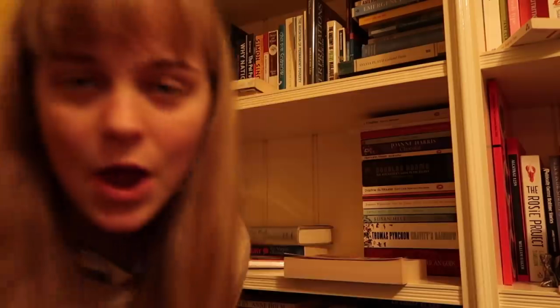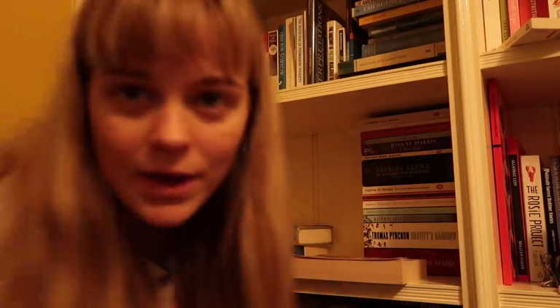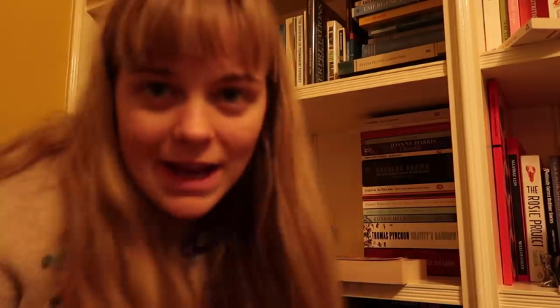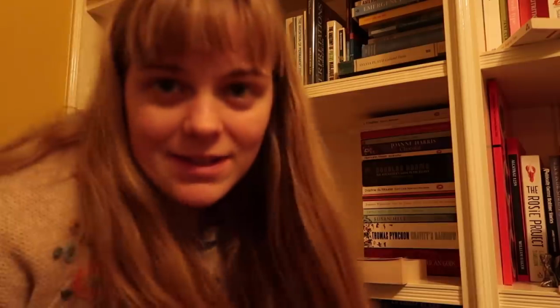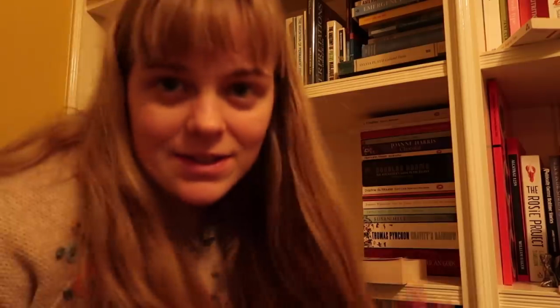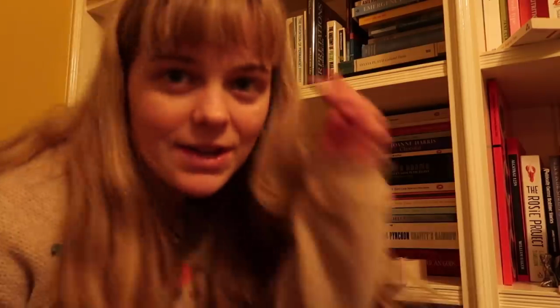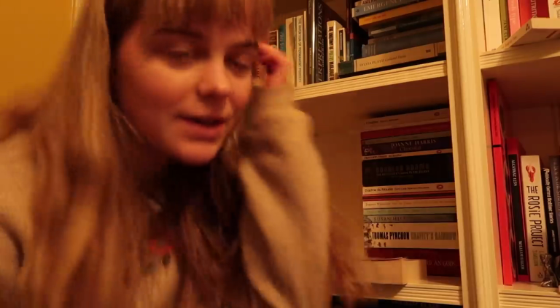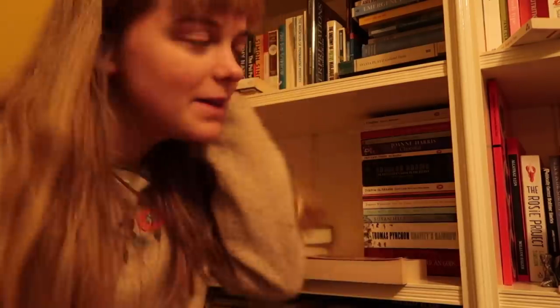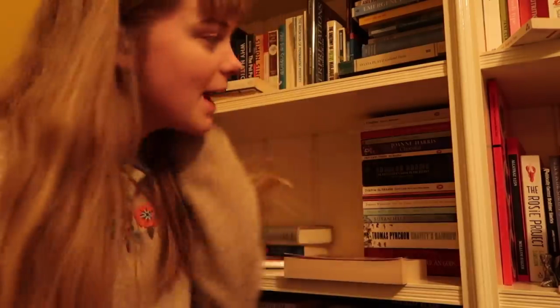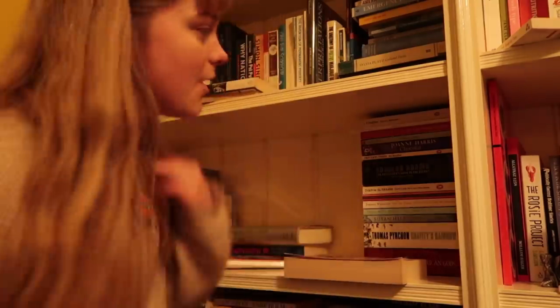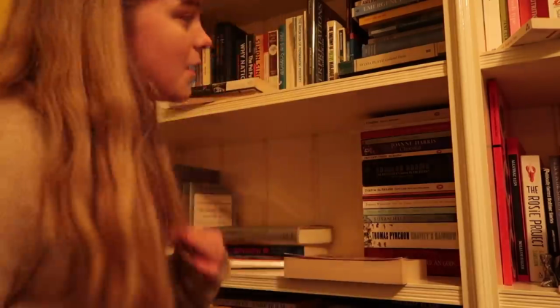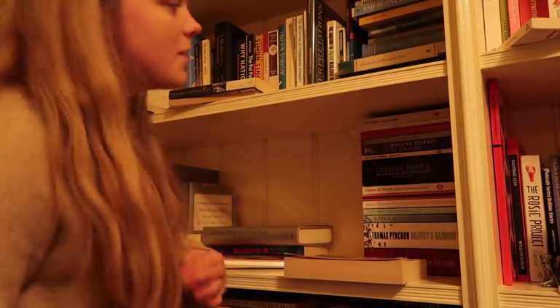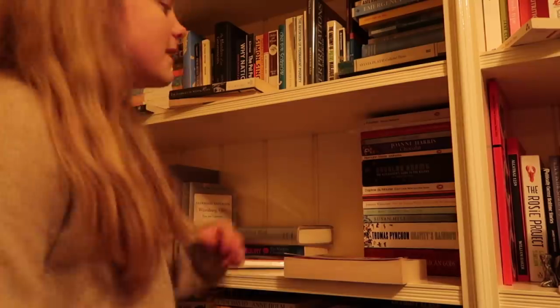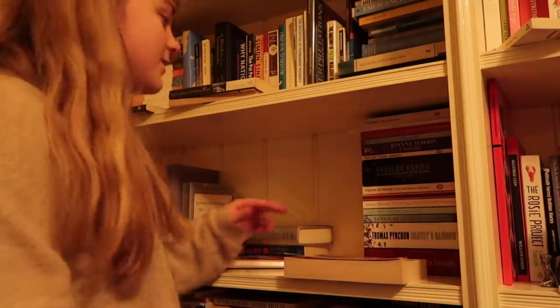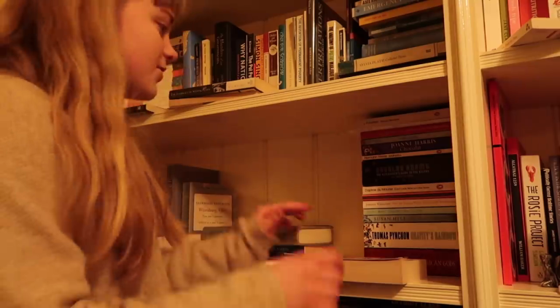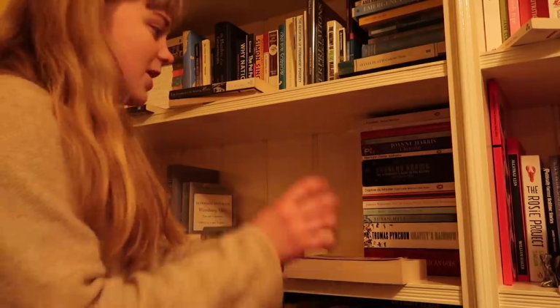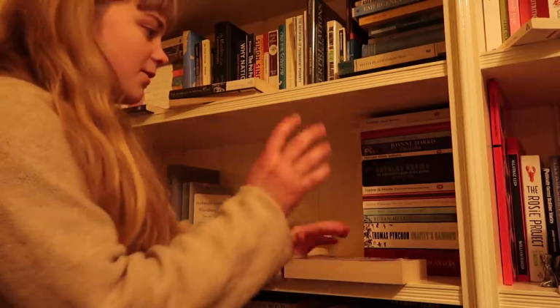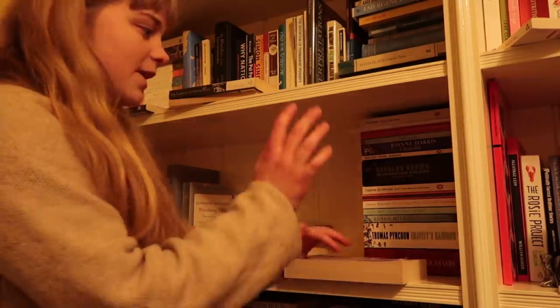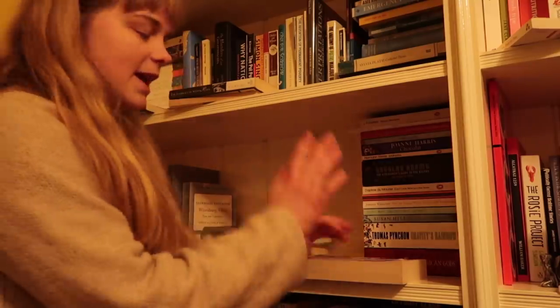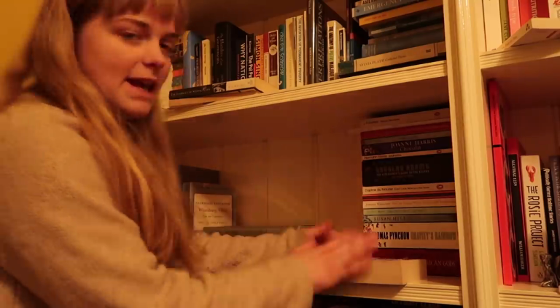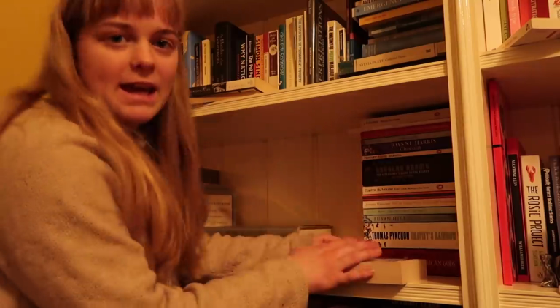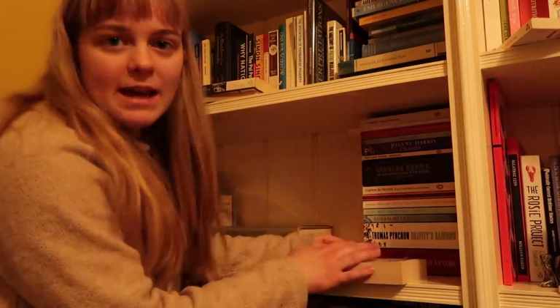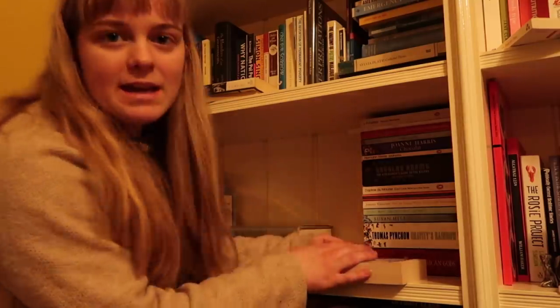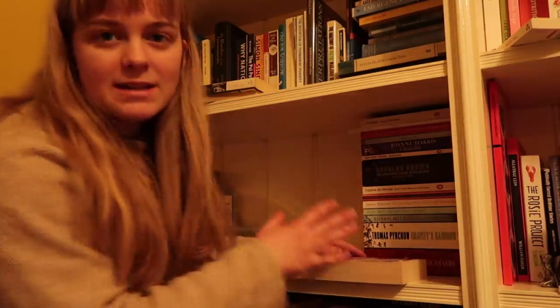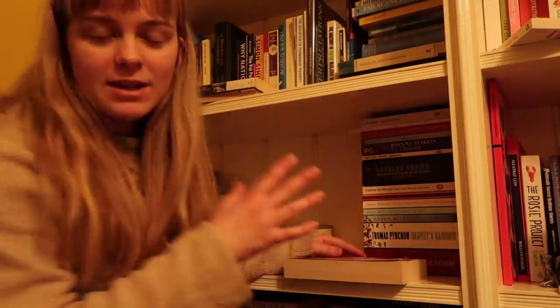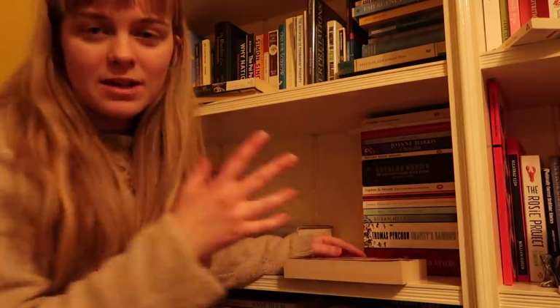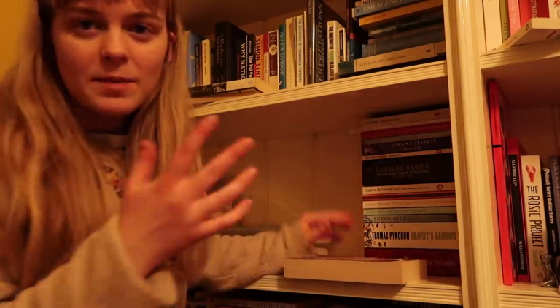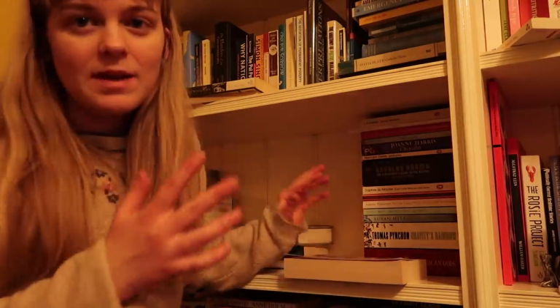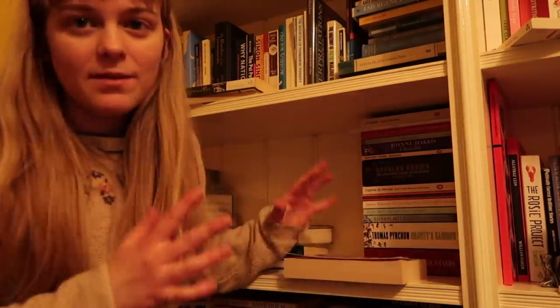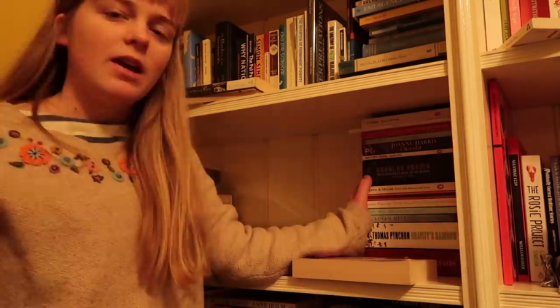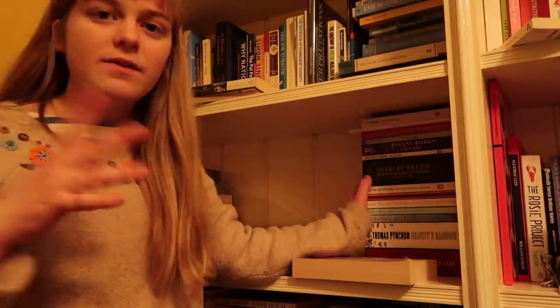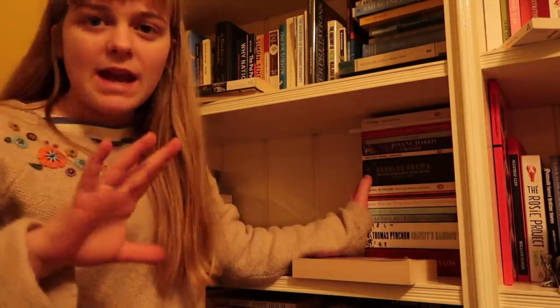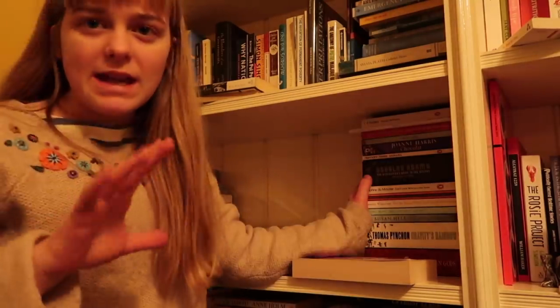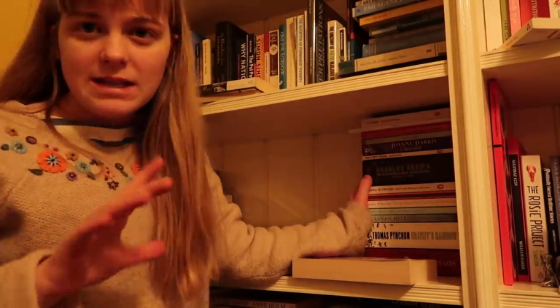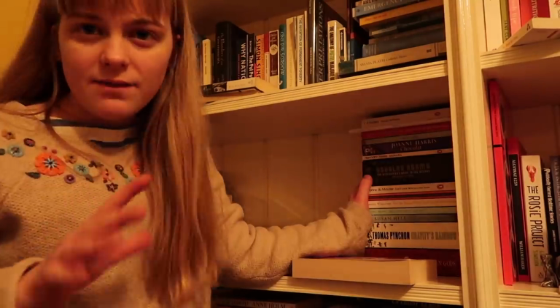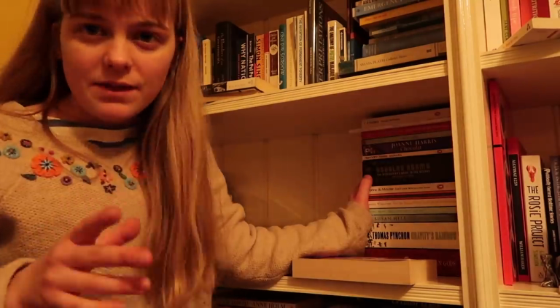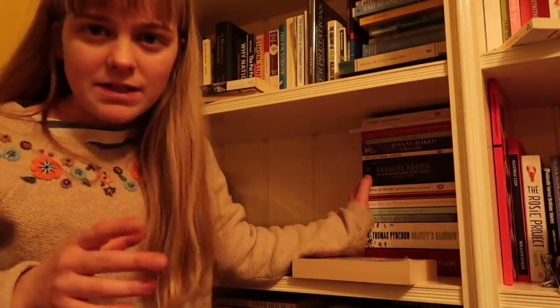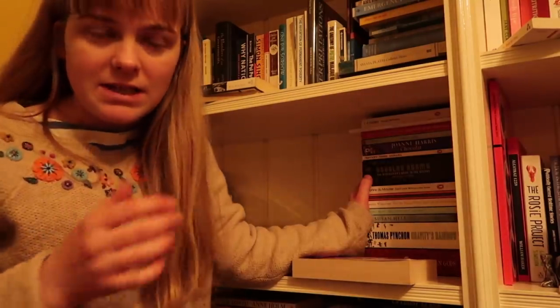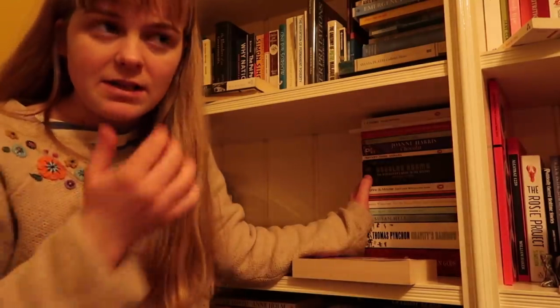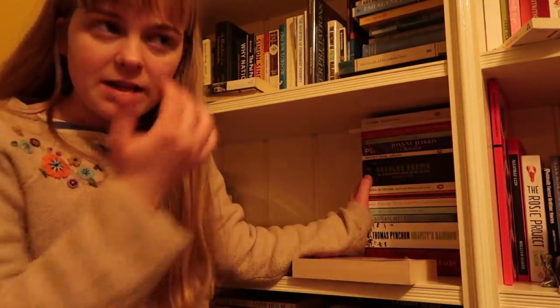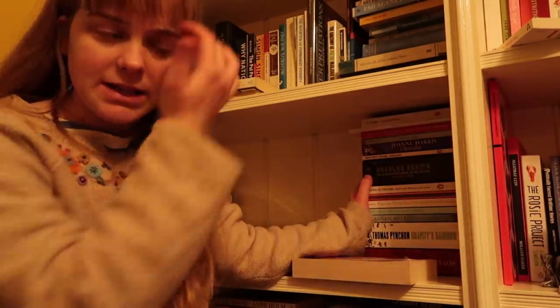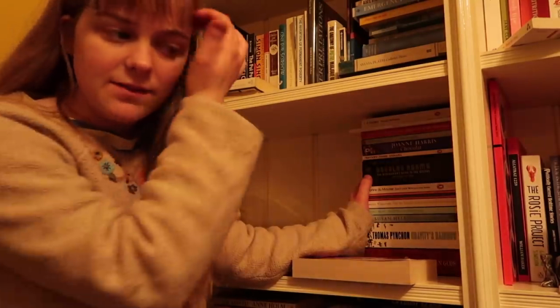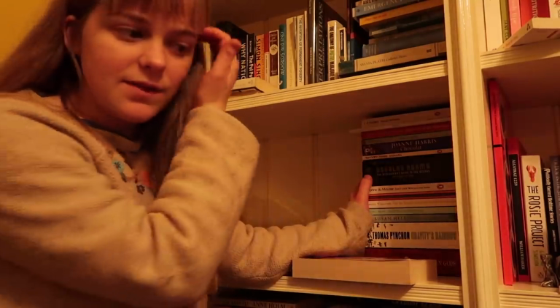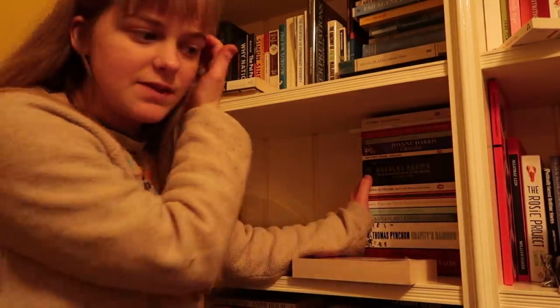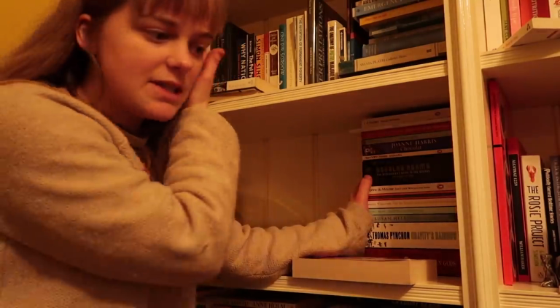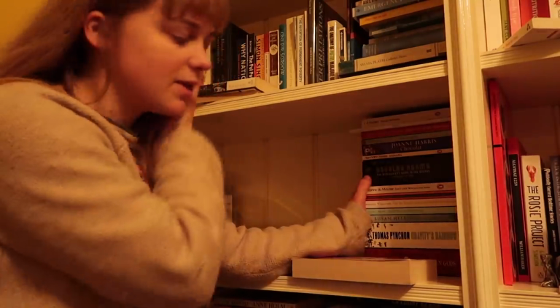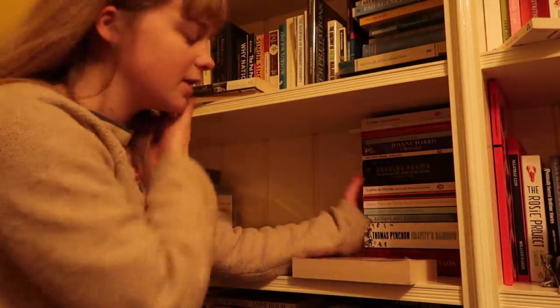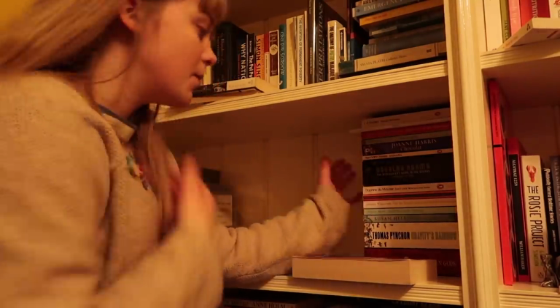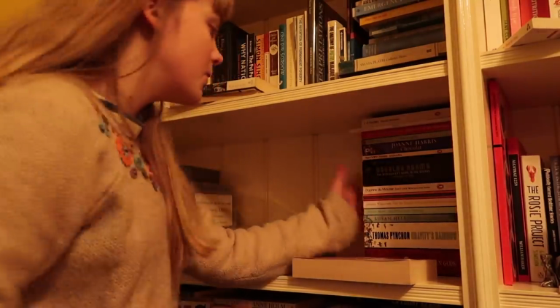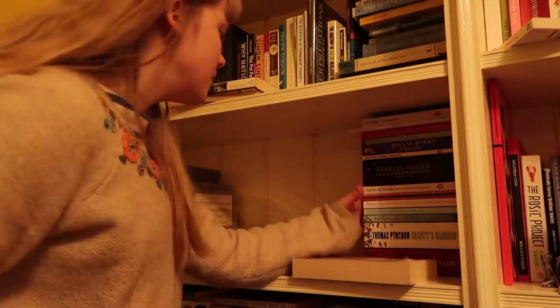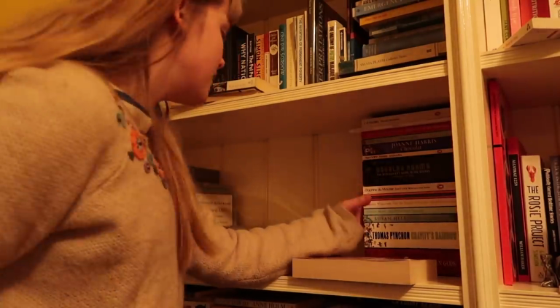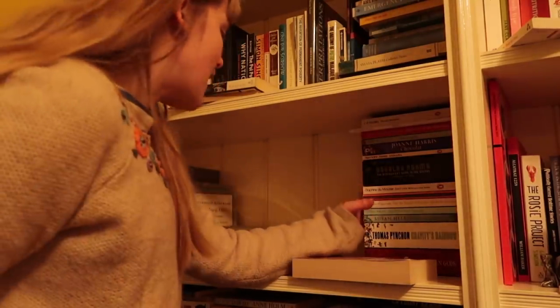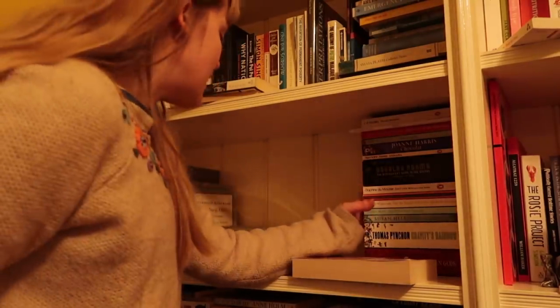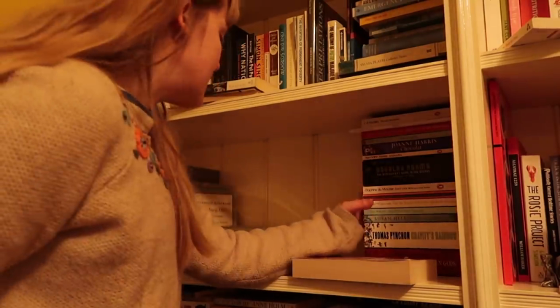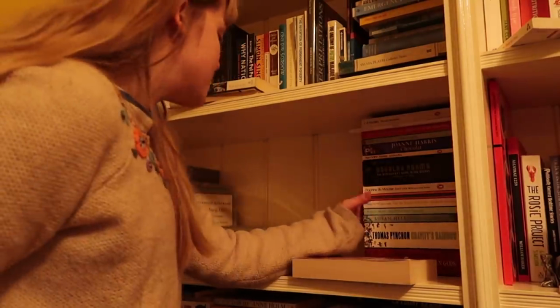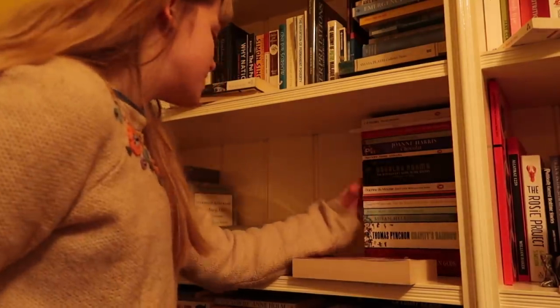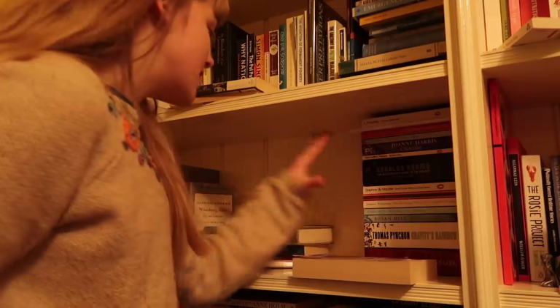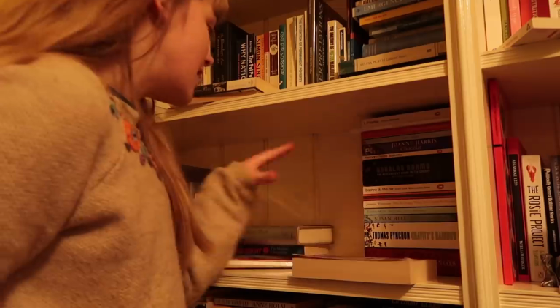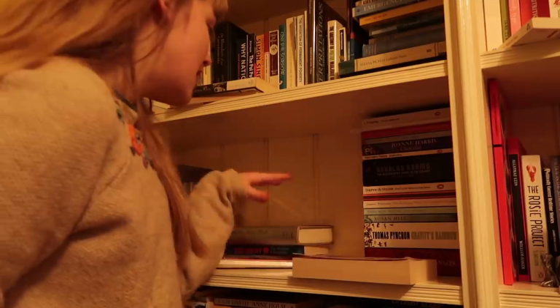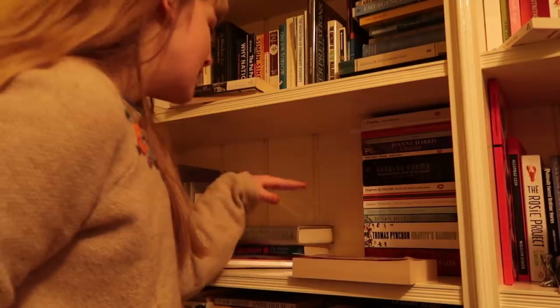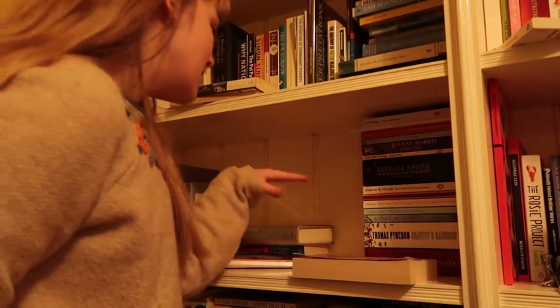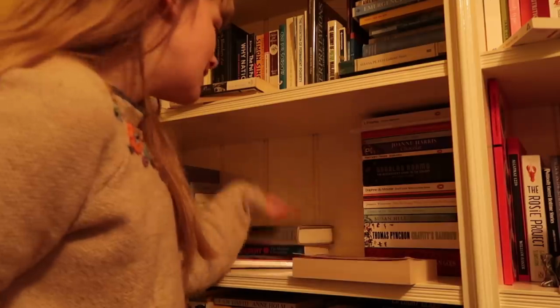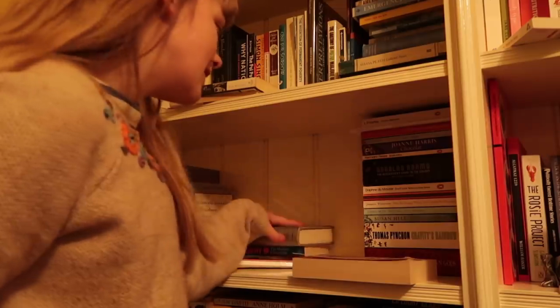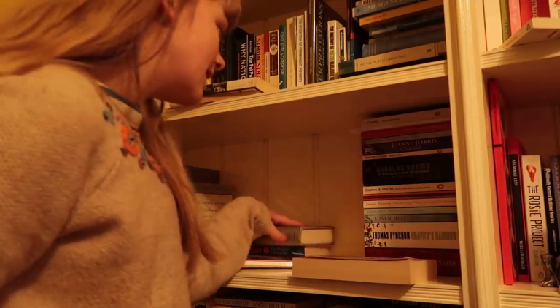So now this shelf here is going to be for literature from around 1850 to 1950, so I'm going to put all of that literature here.